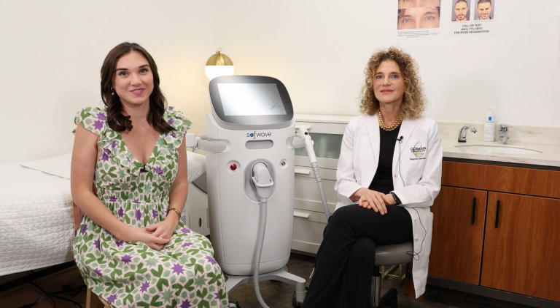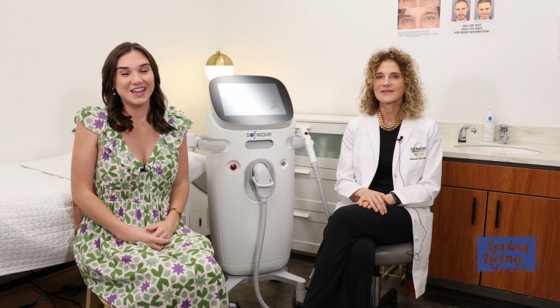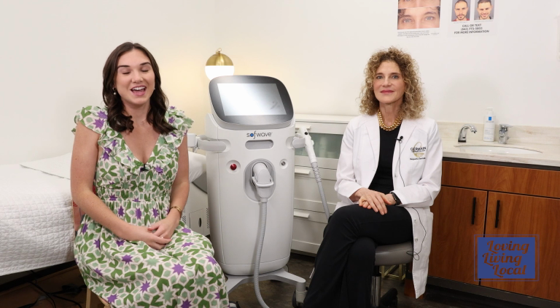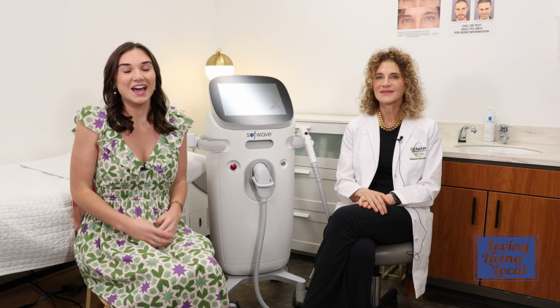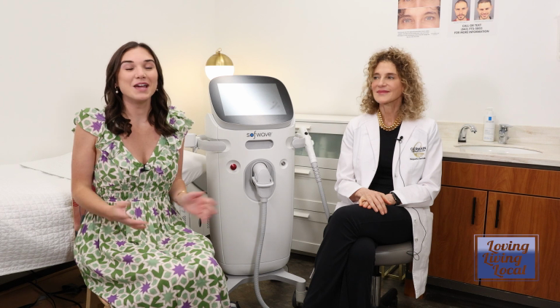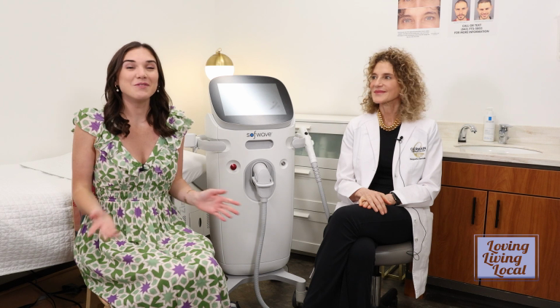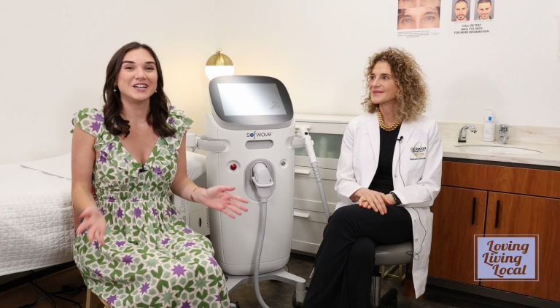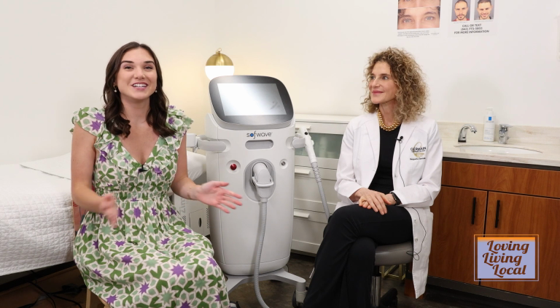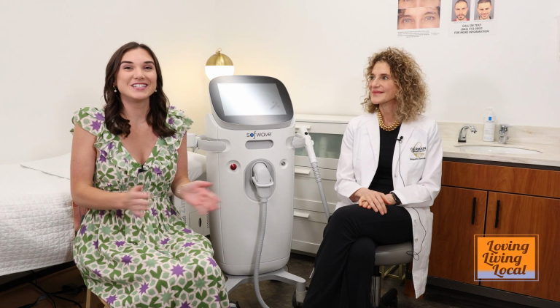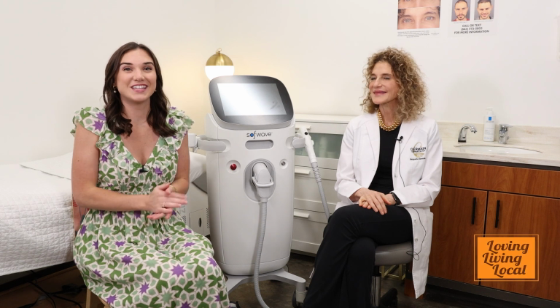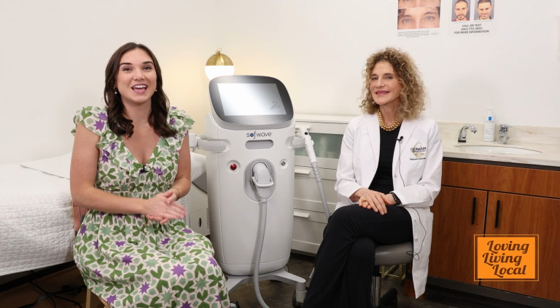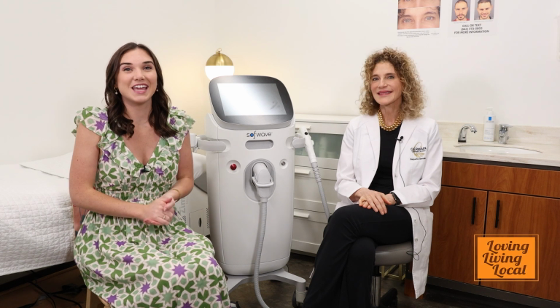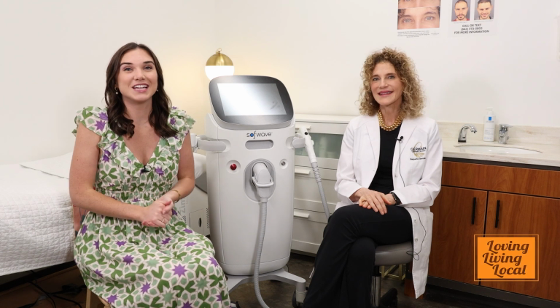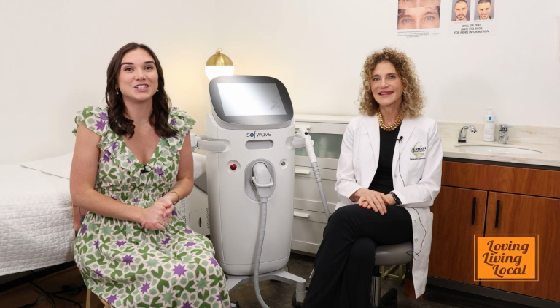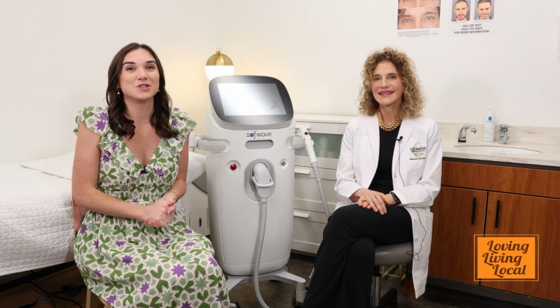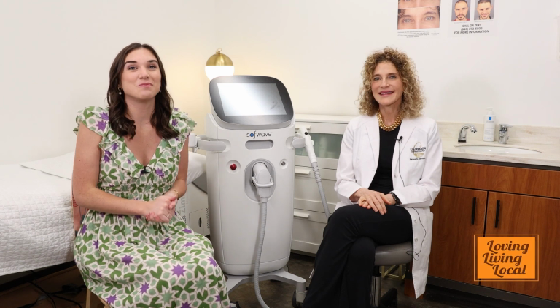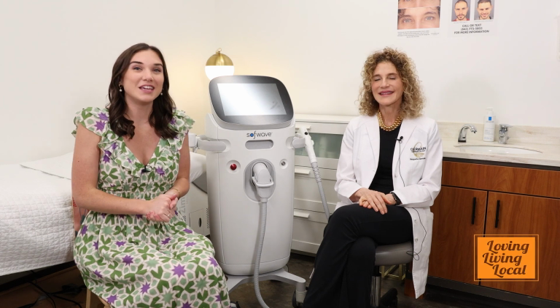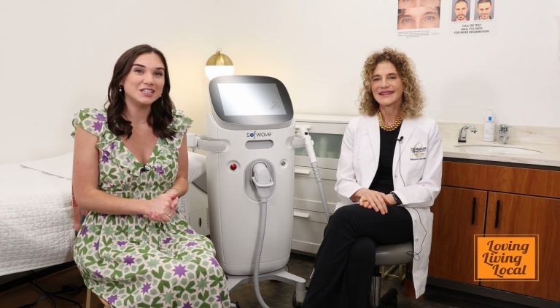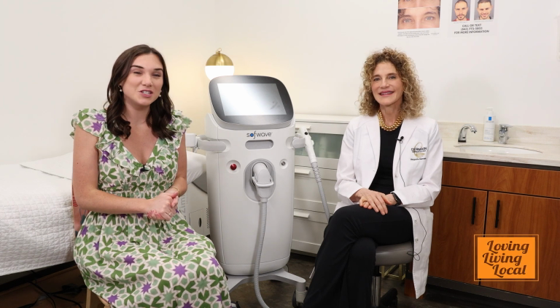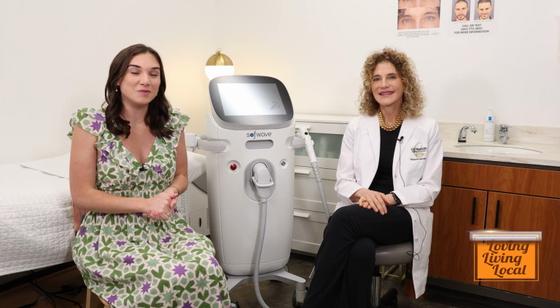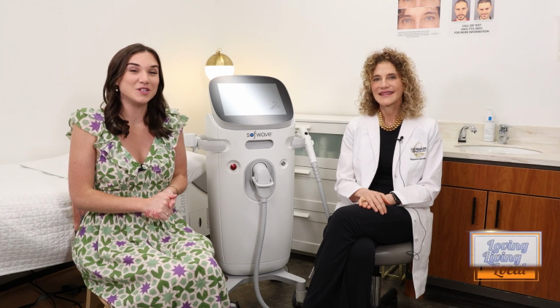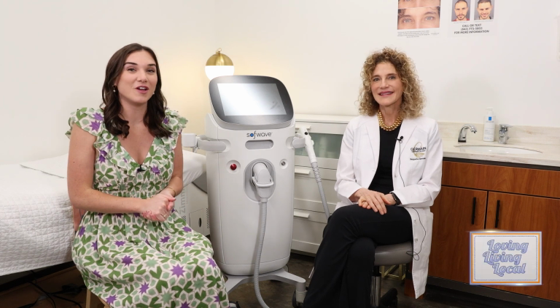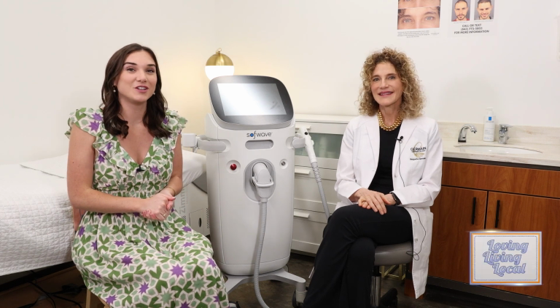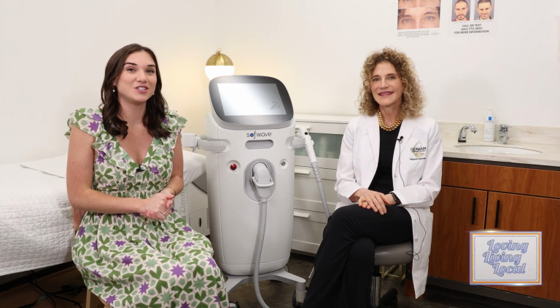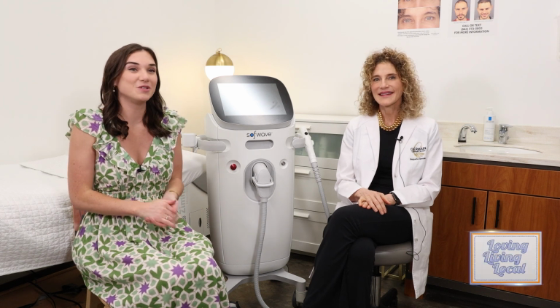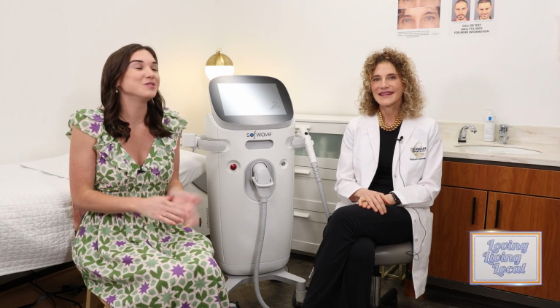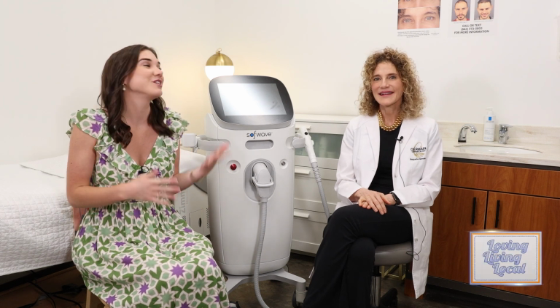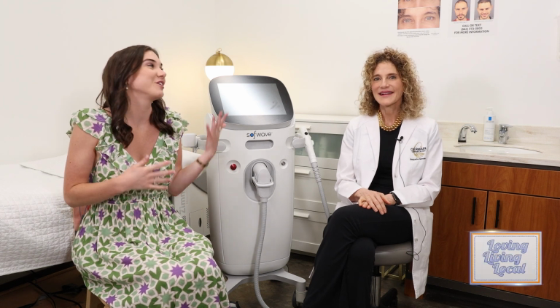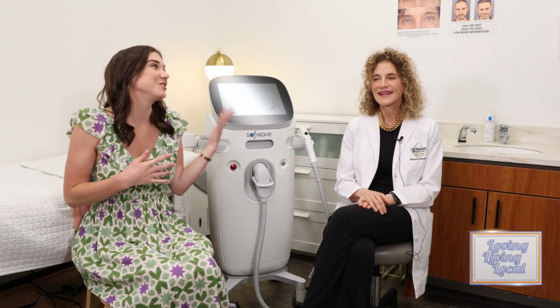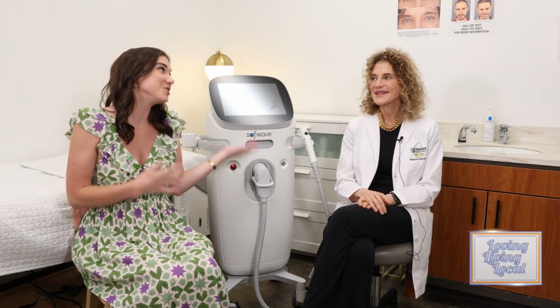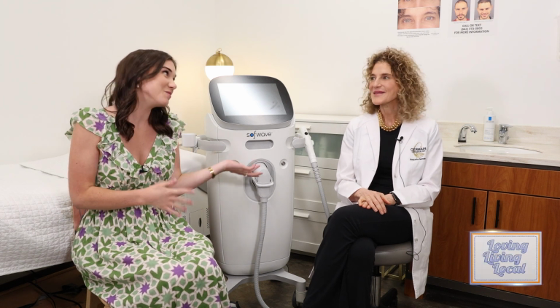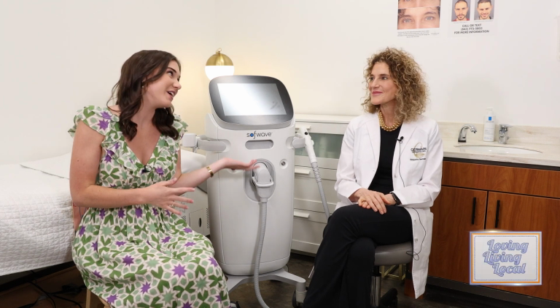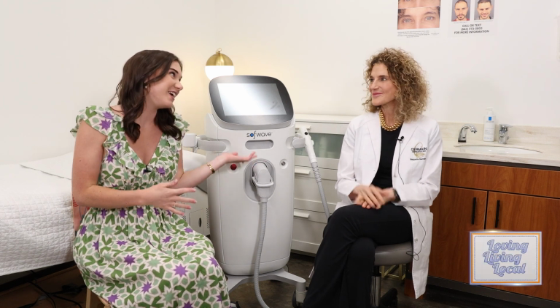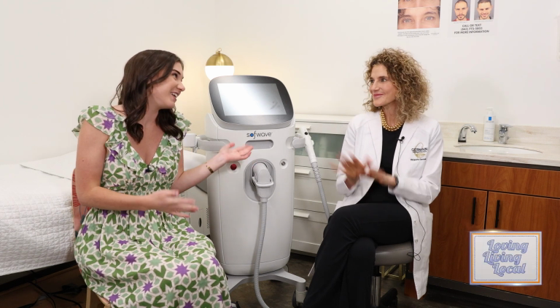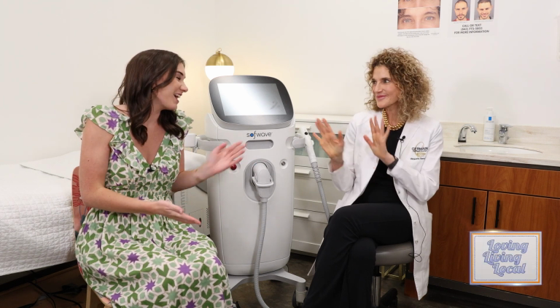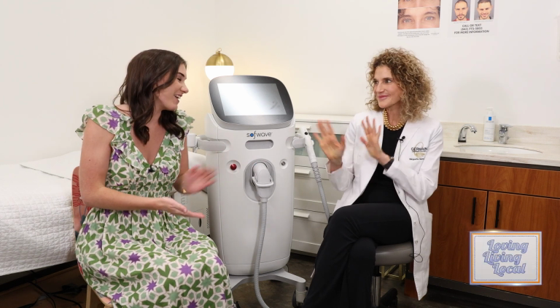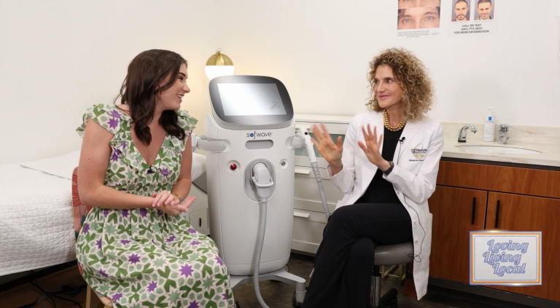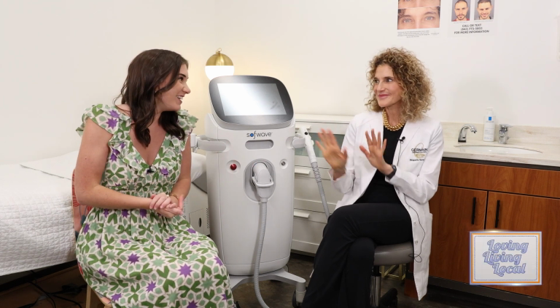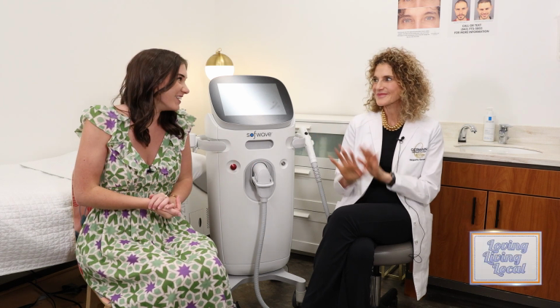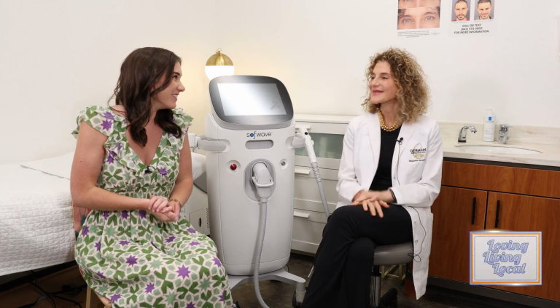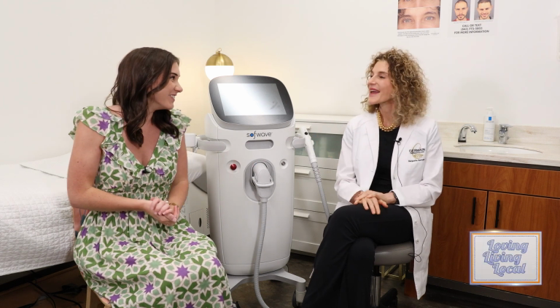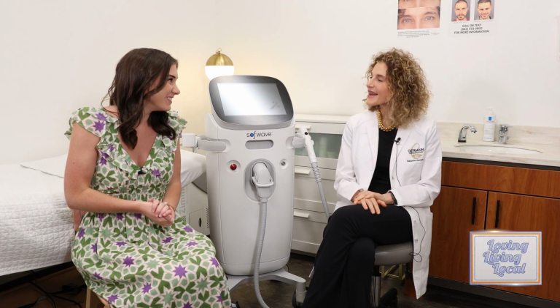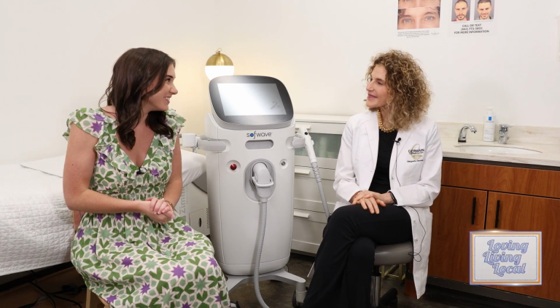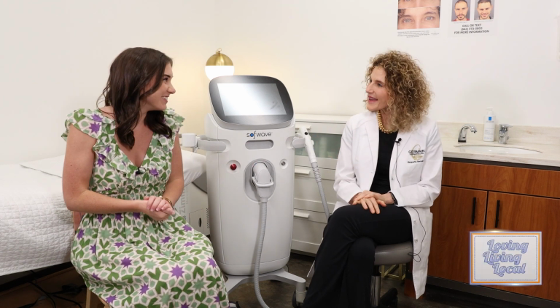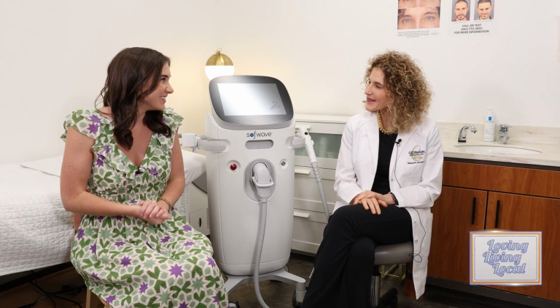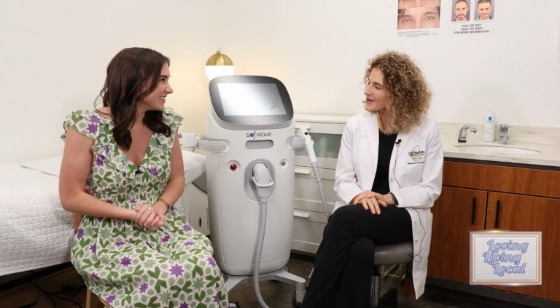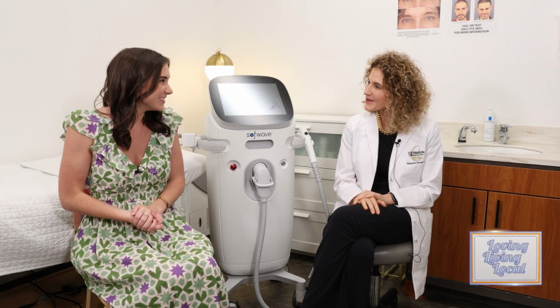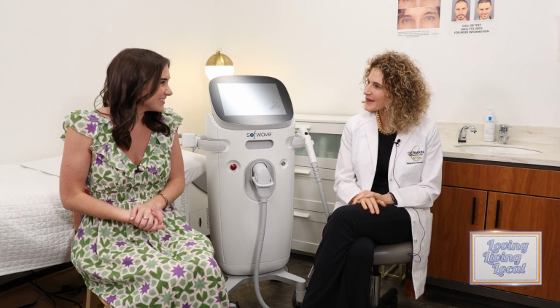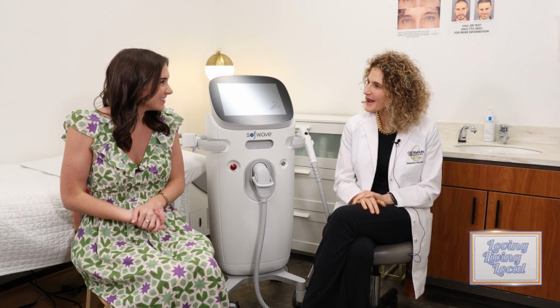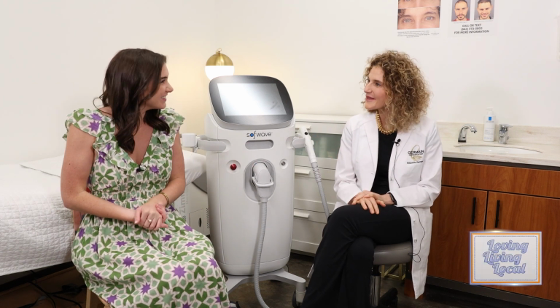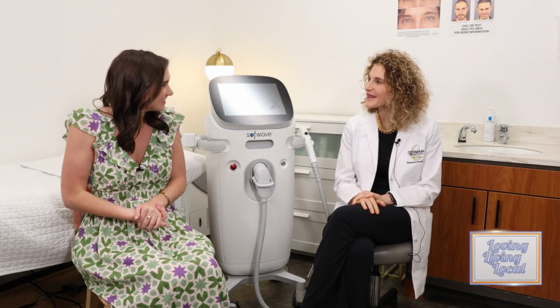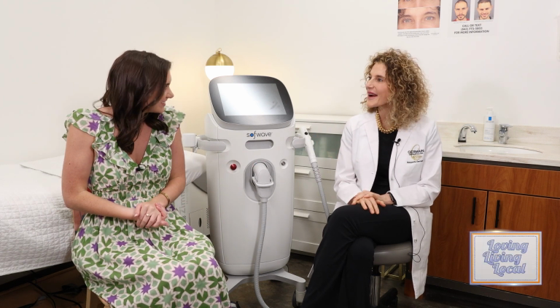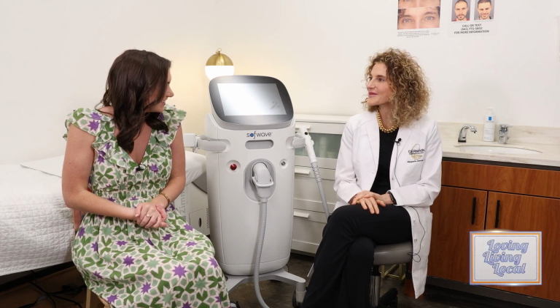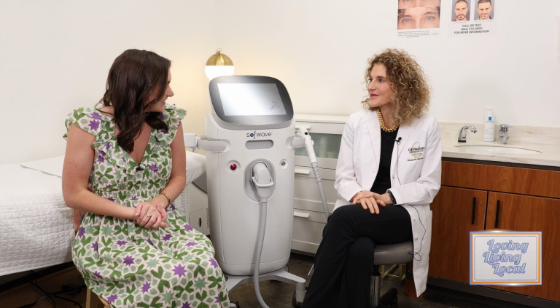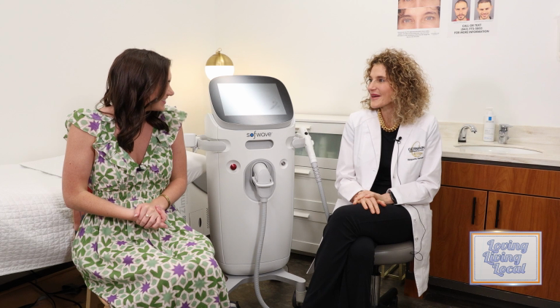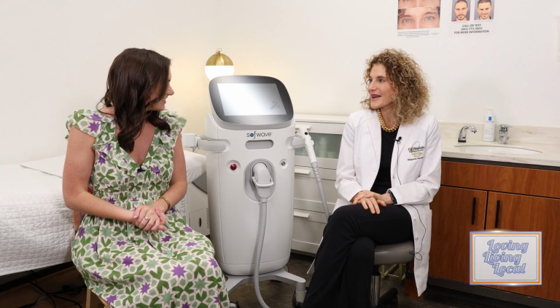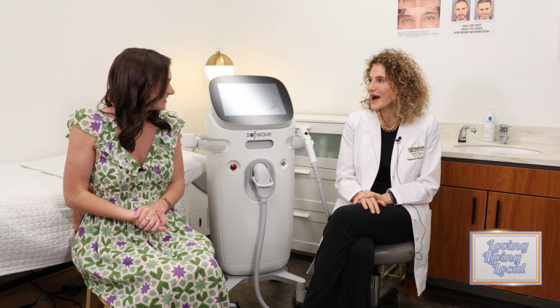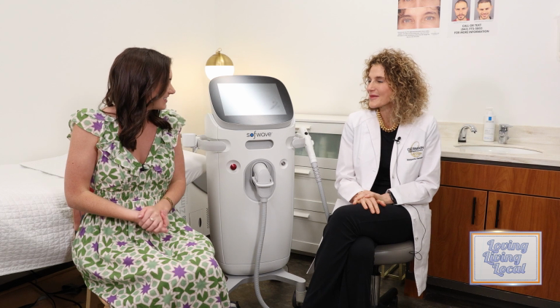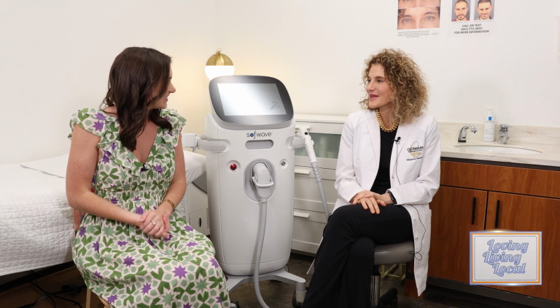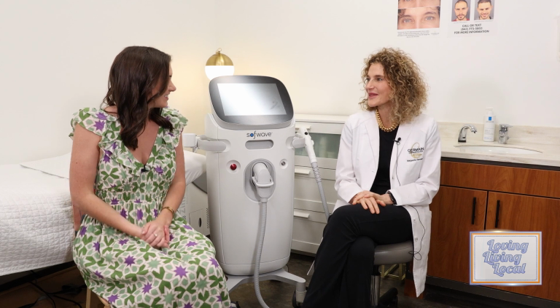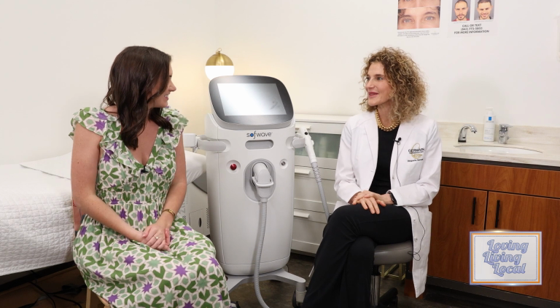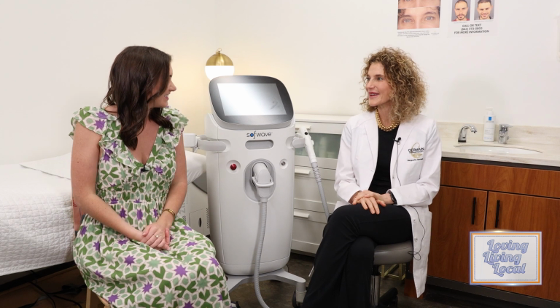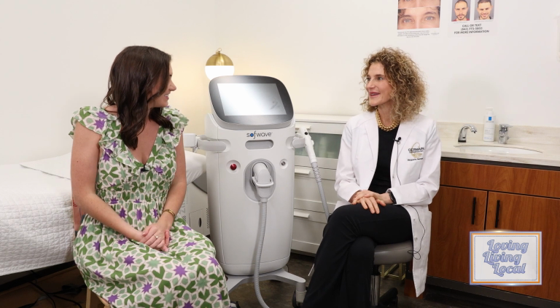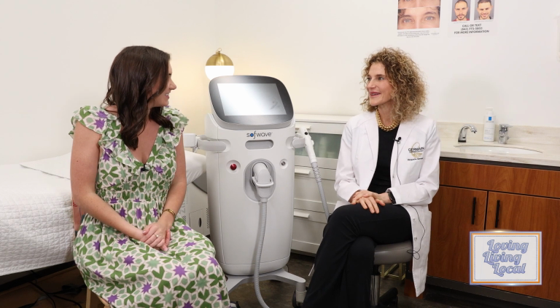Hi, we're here today at Germaine Dermatology with Dr. Germaine. How are you? Thank you for coming. I'm very happy that you're here.